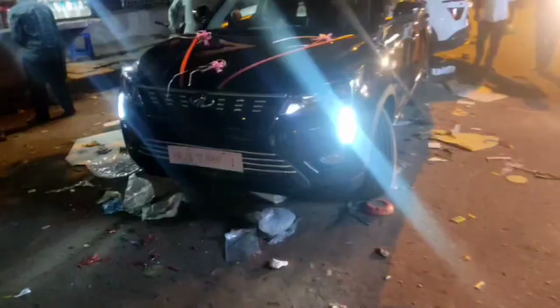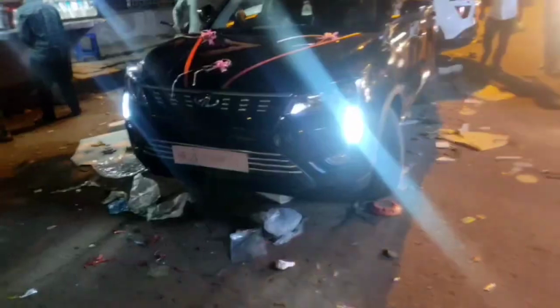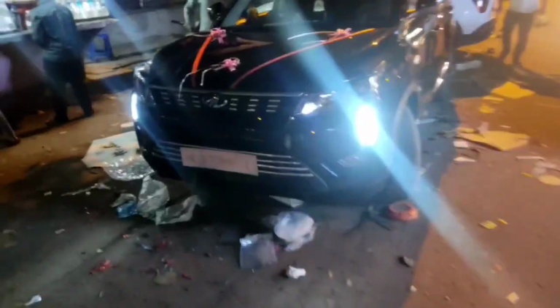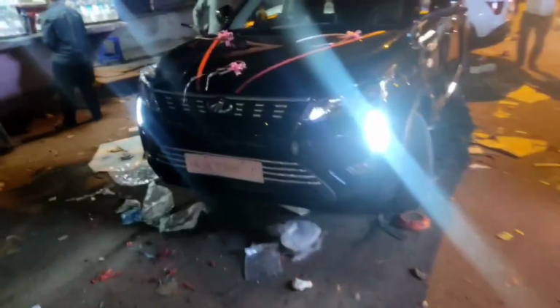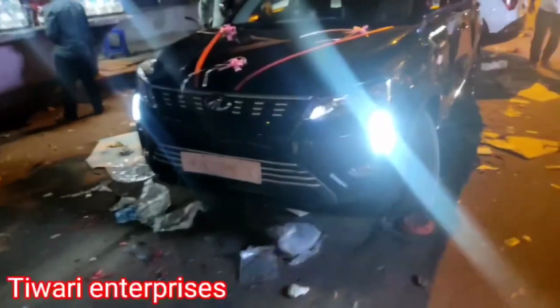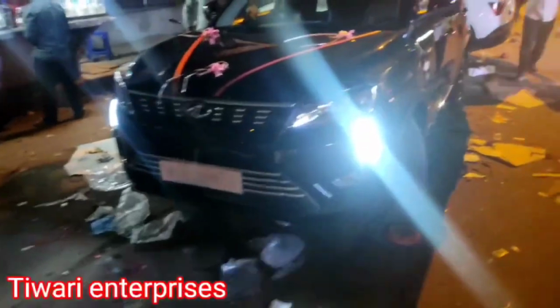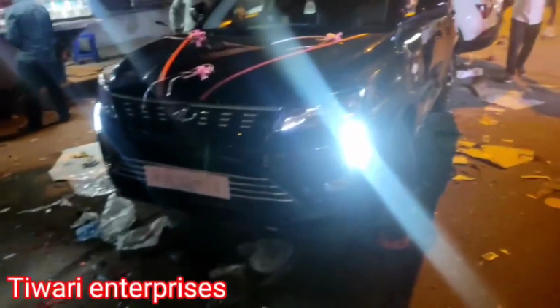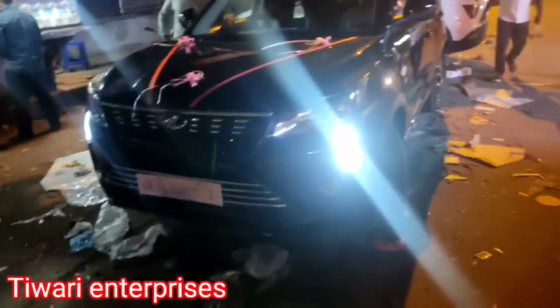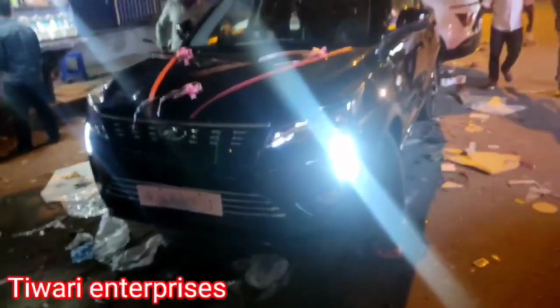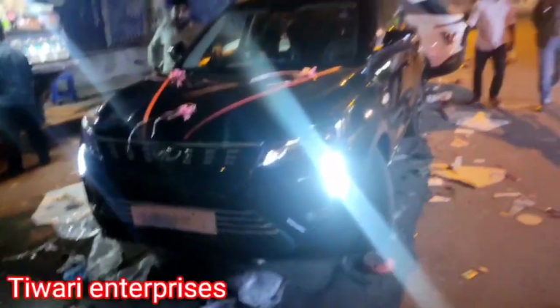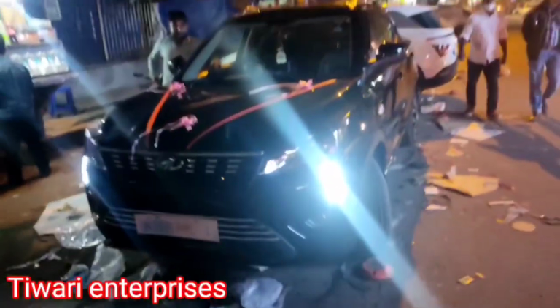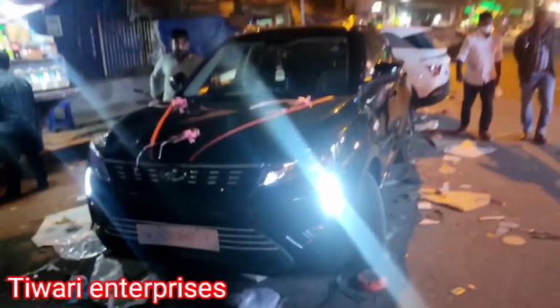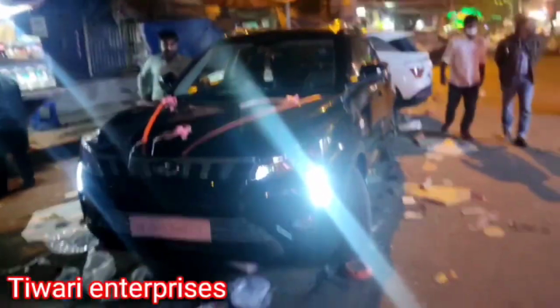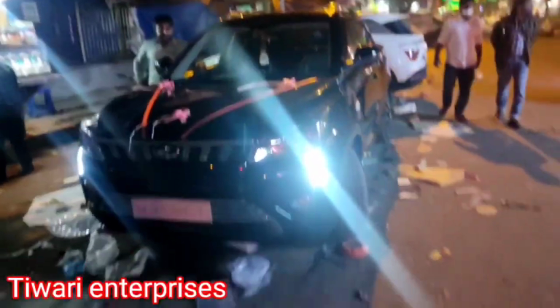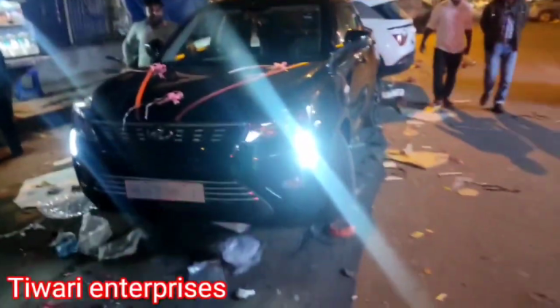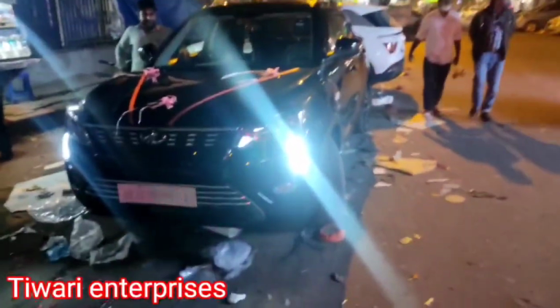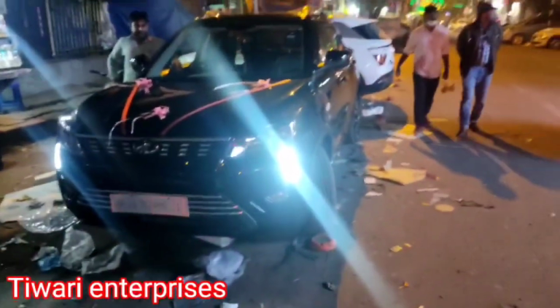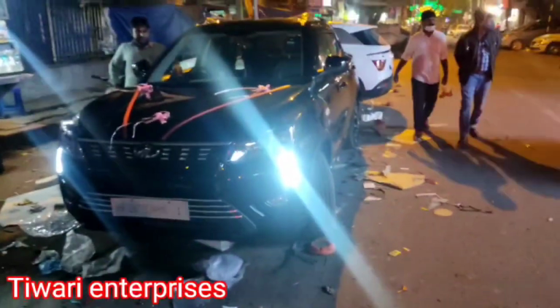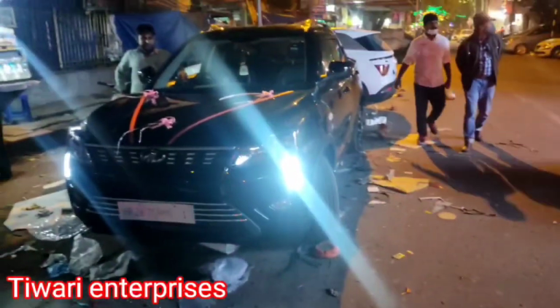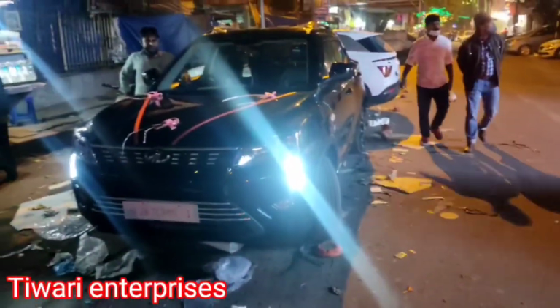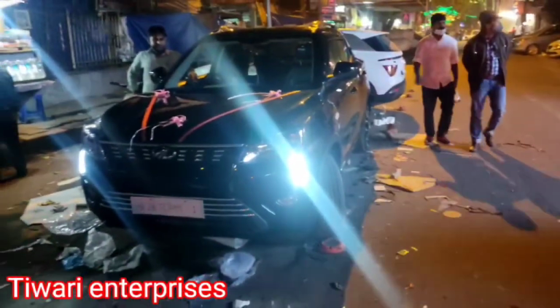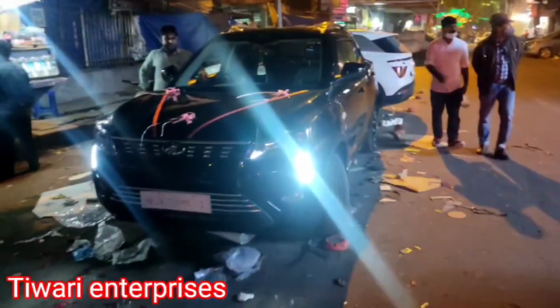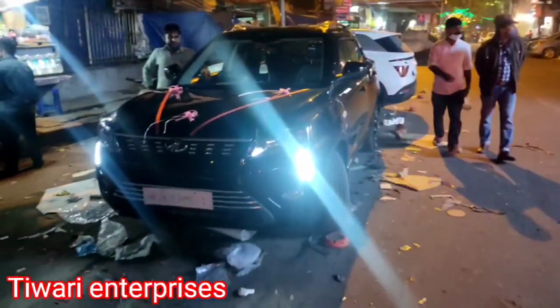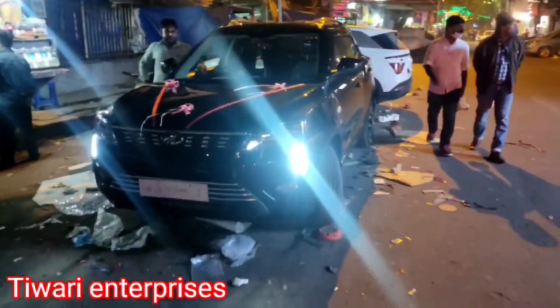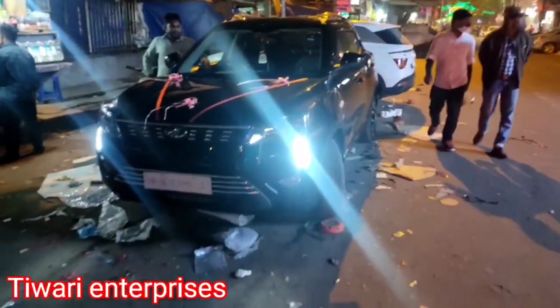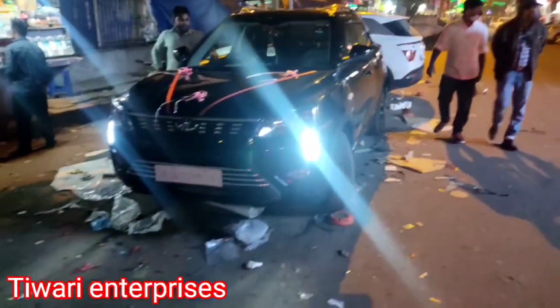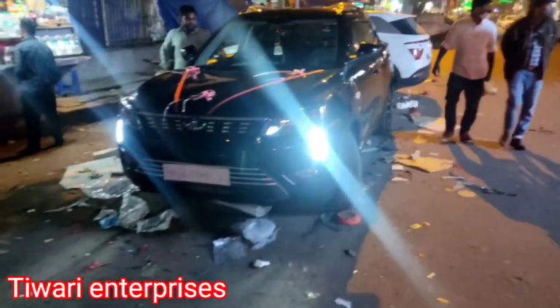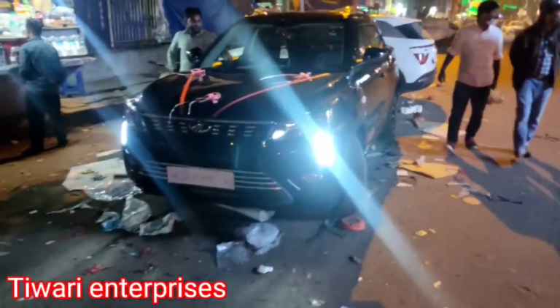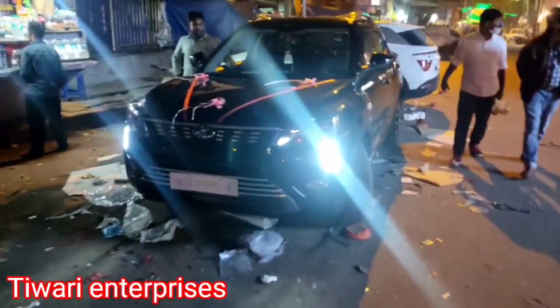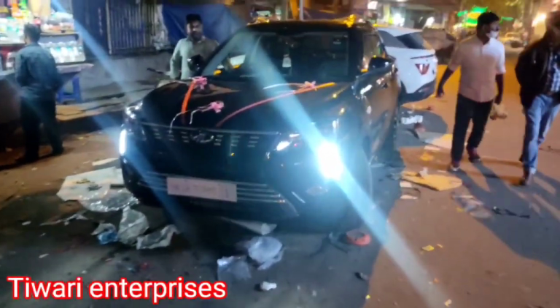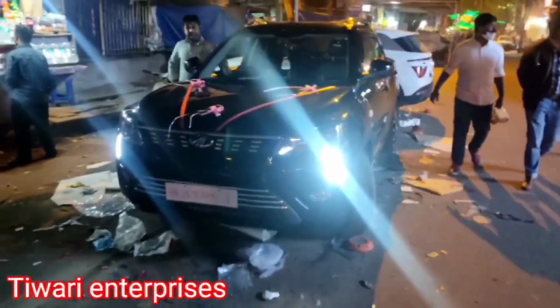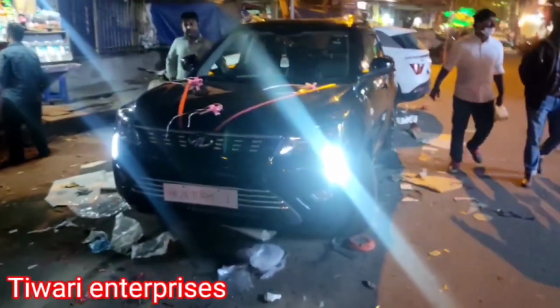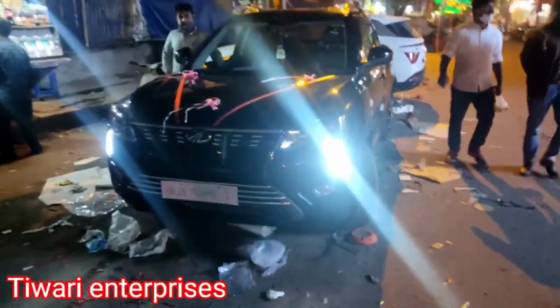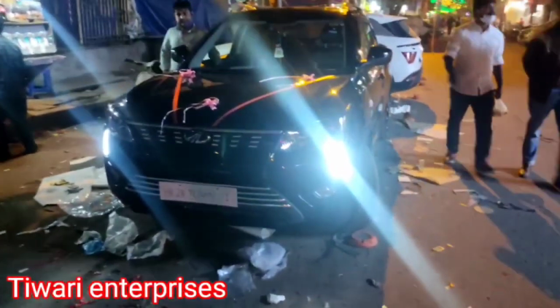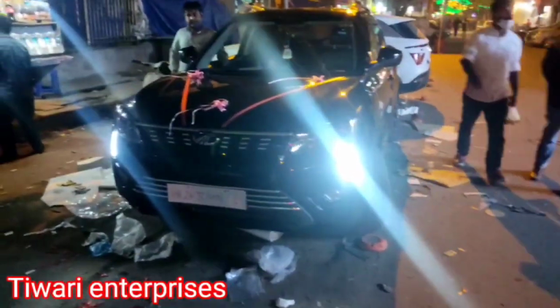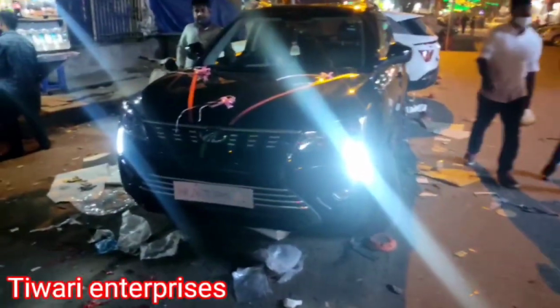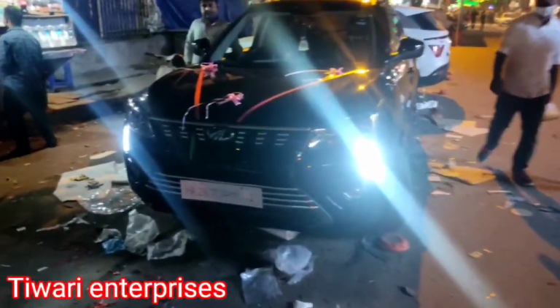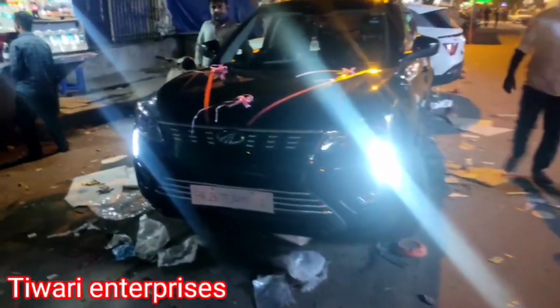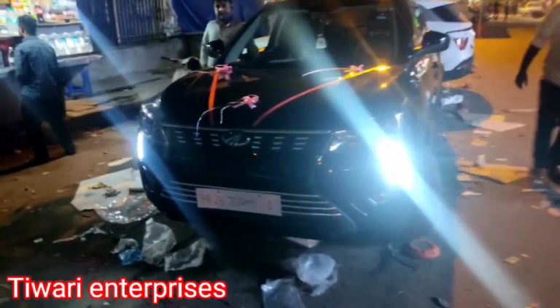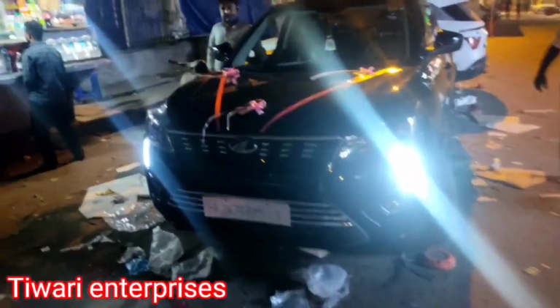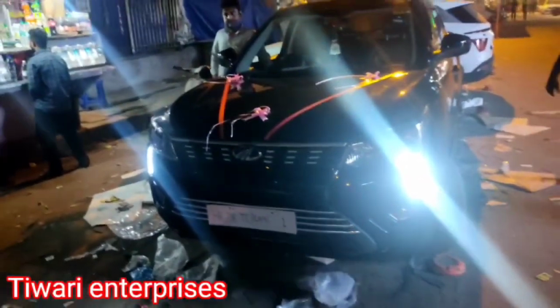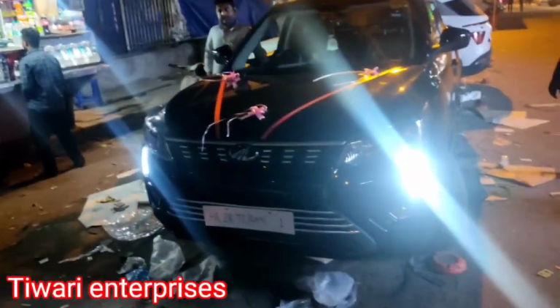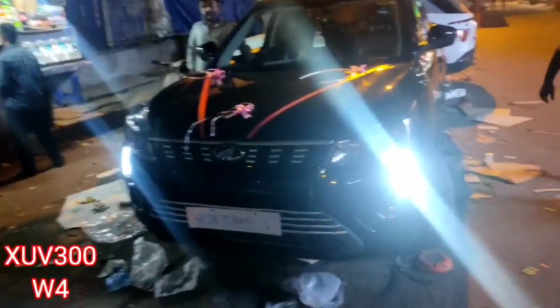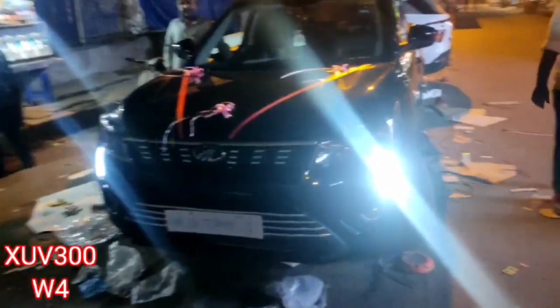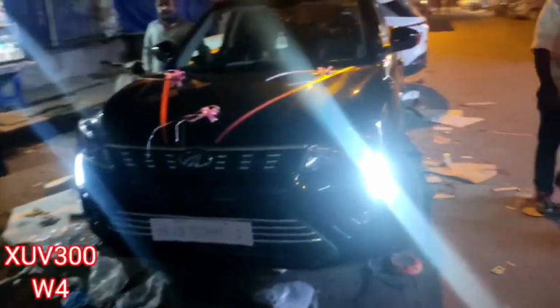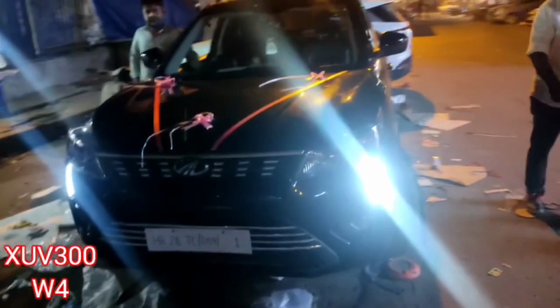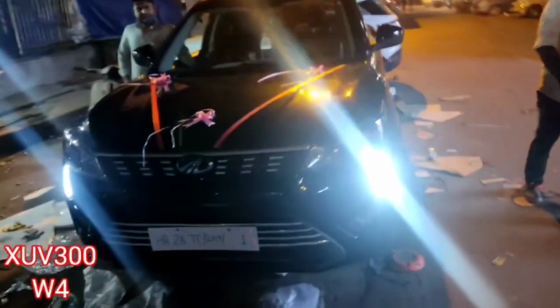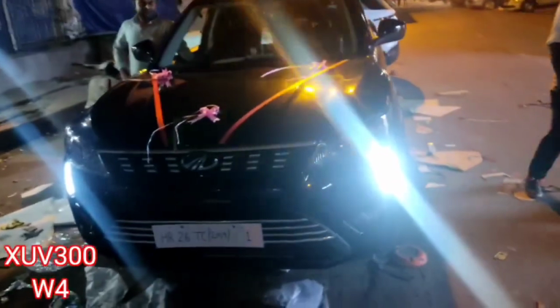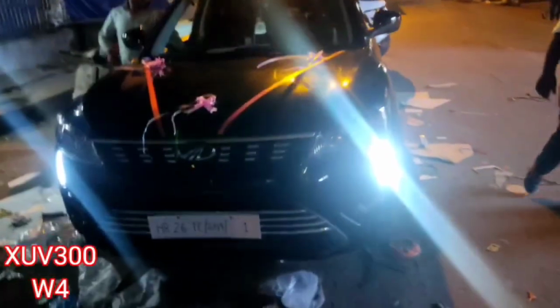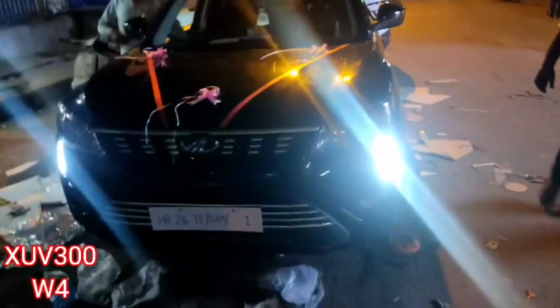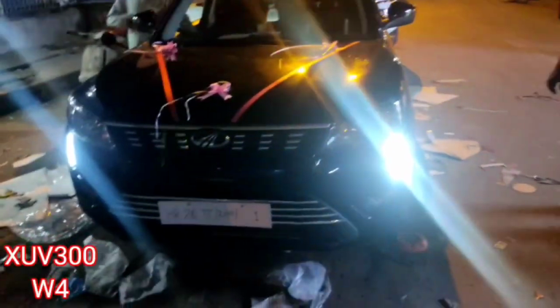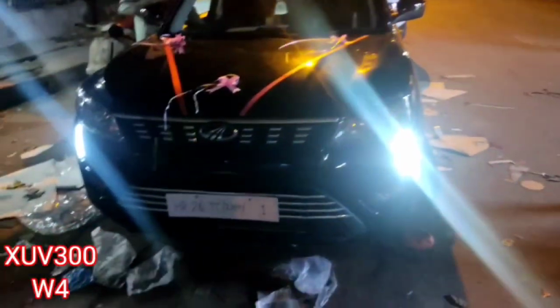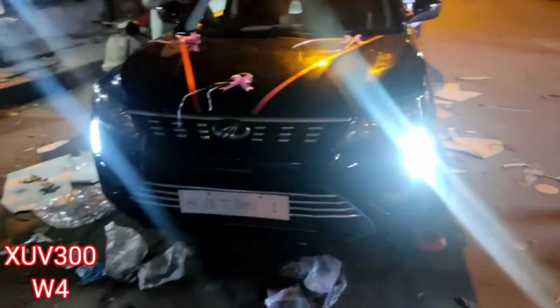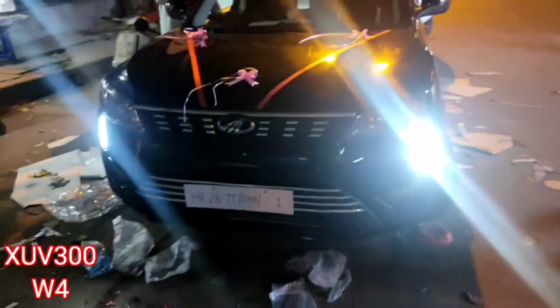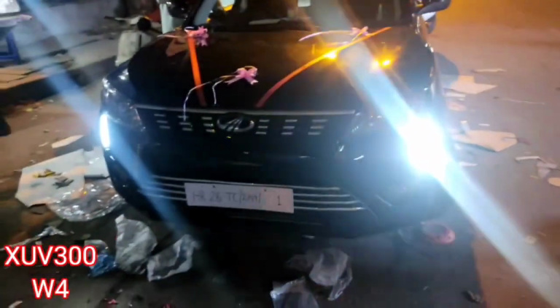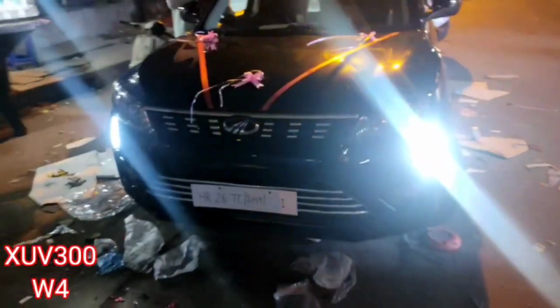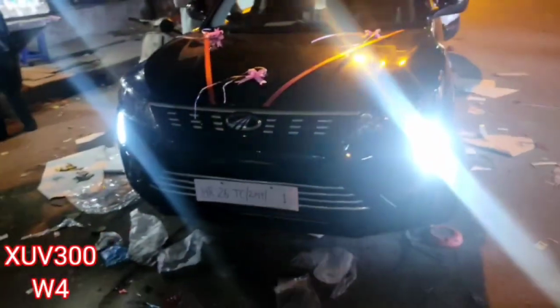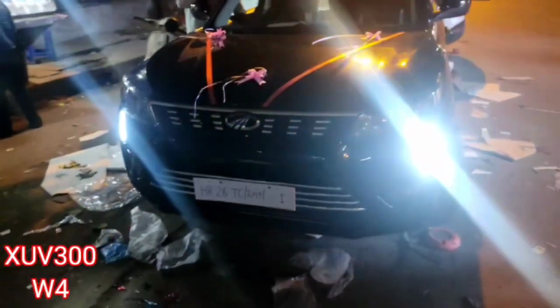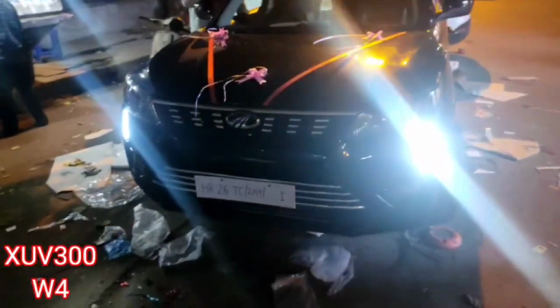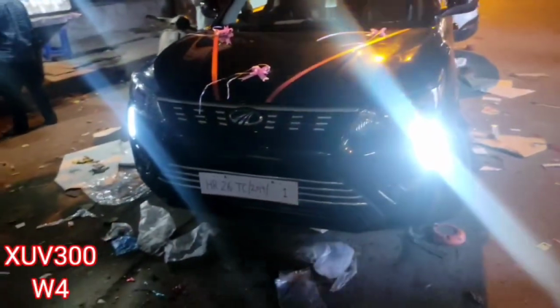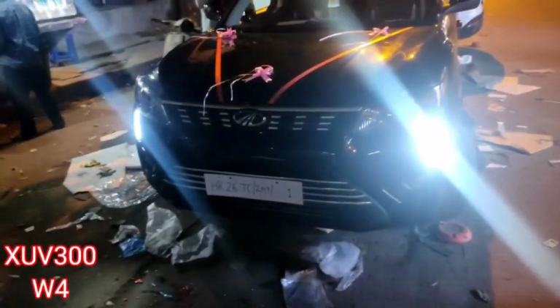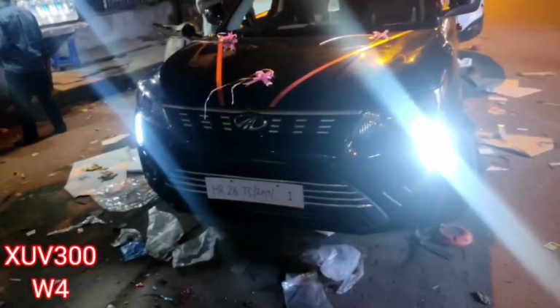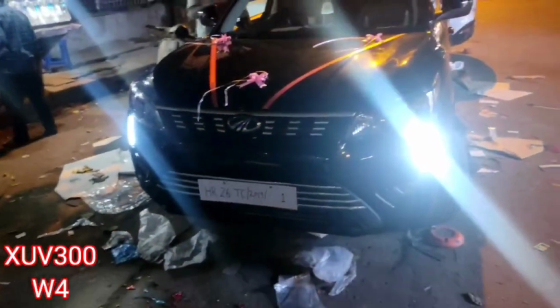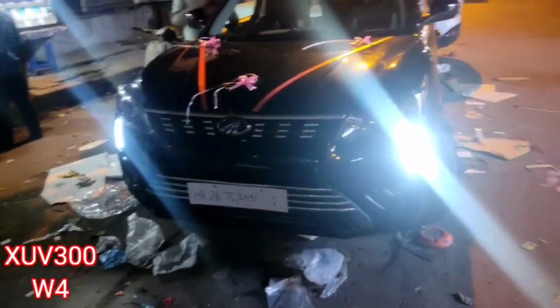Hello guys, welcome back to the YouTube channel Tiwari Enterprises once again. The car is the XUV300, which is a W4 diesel model.